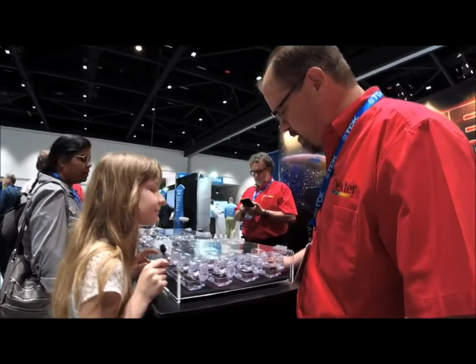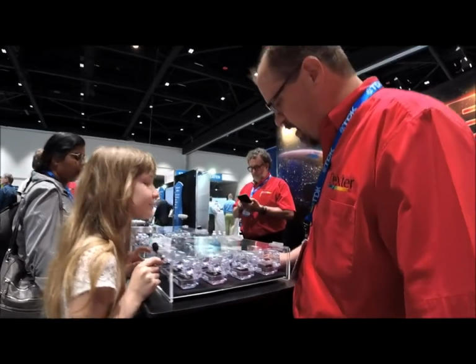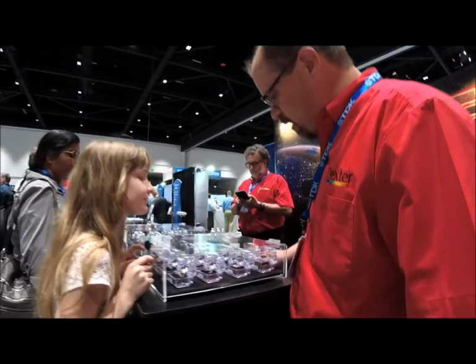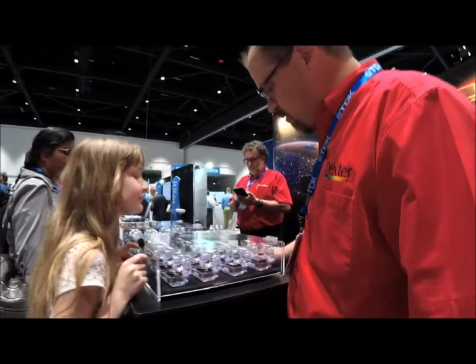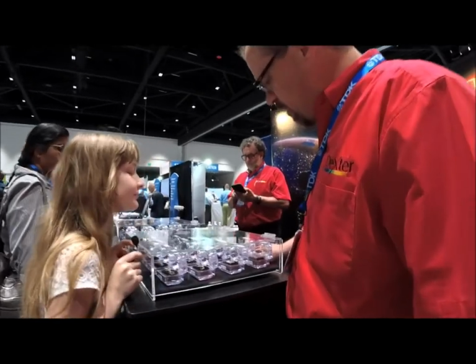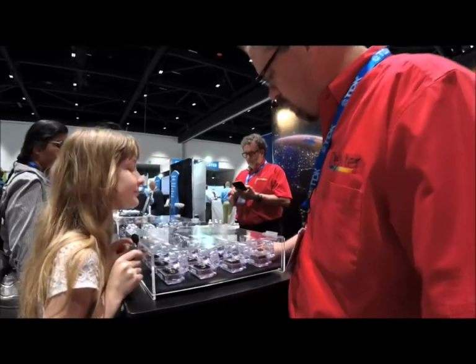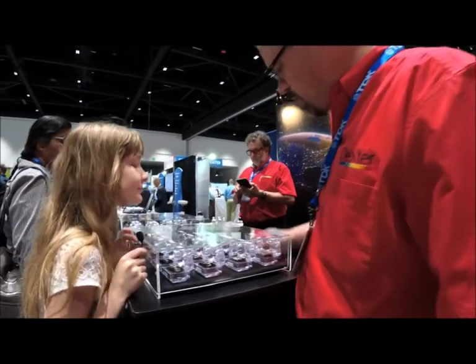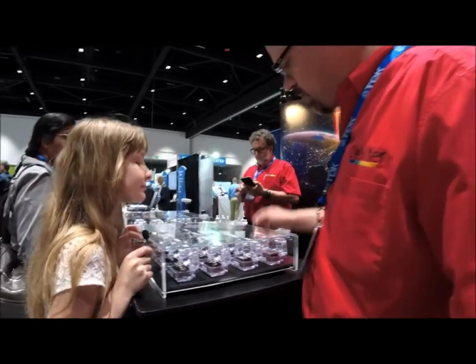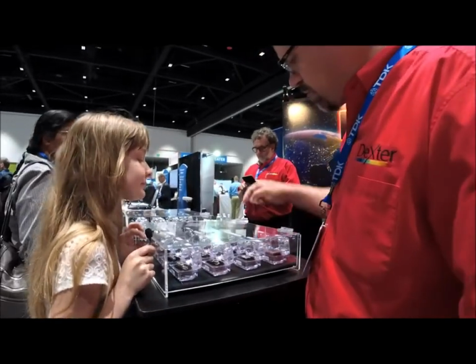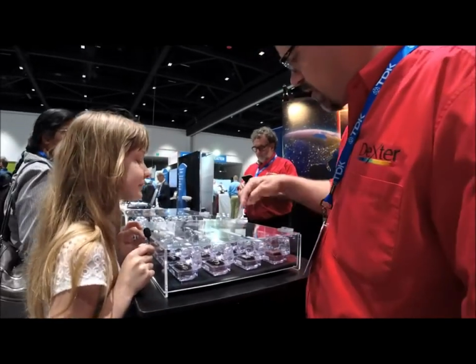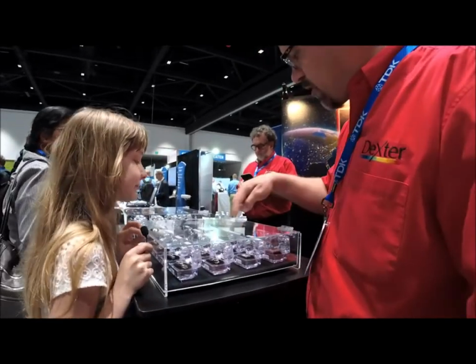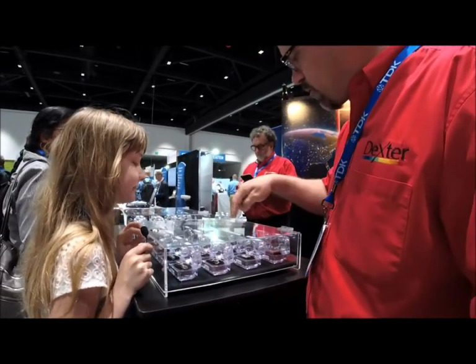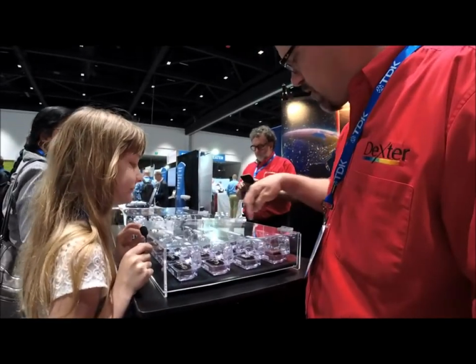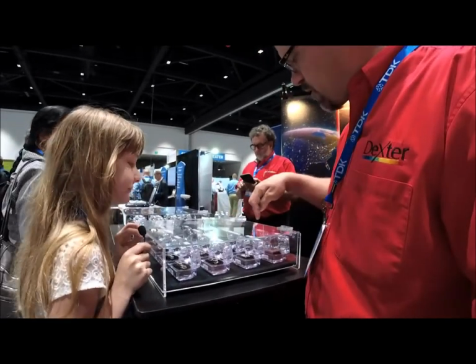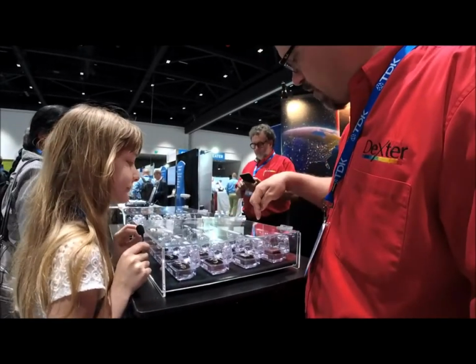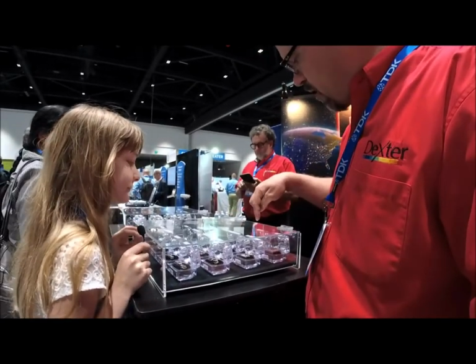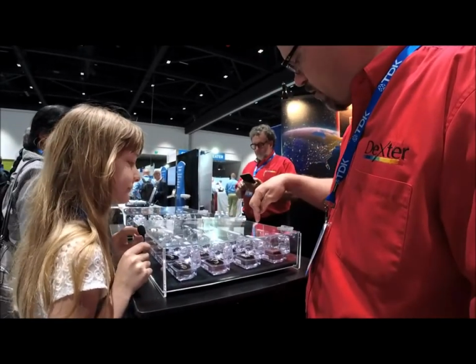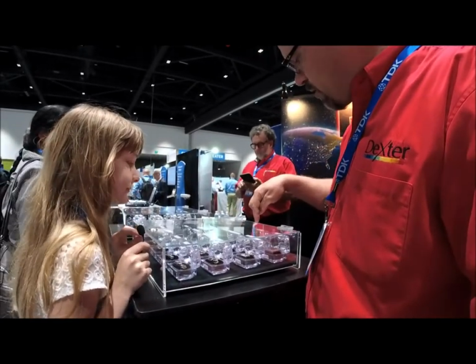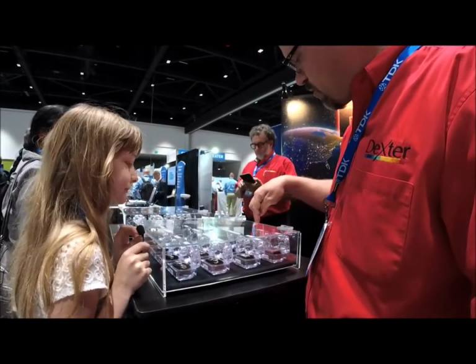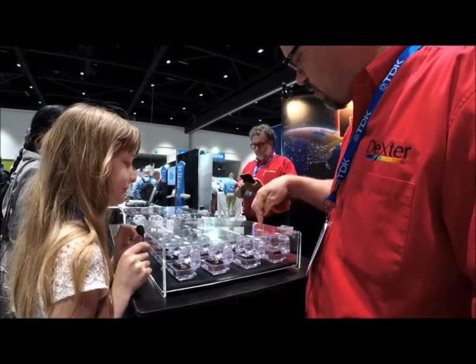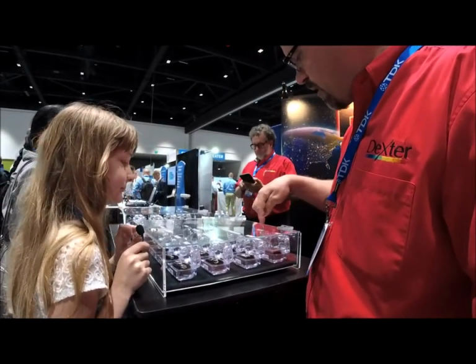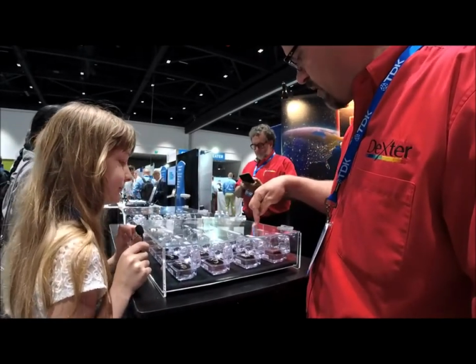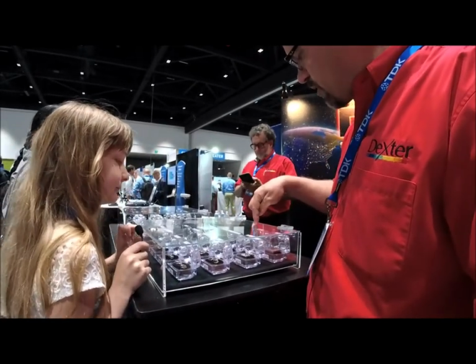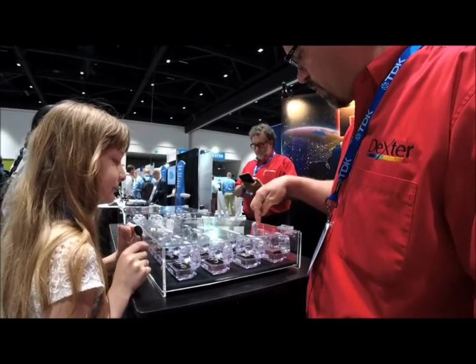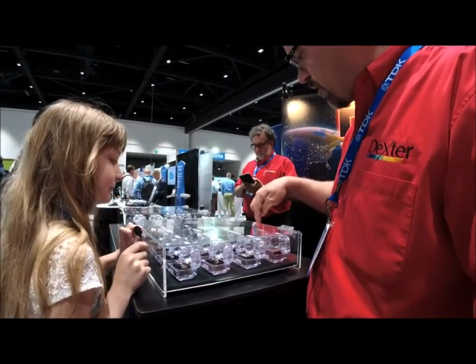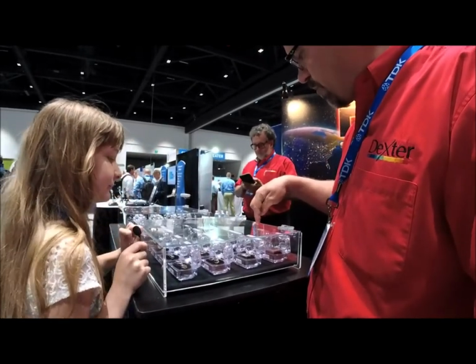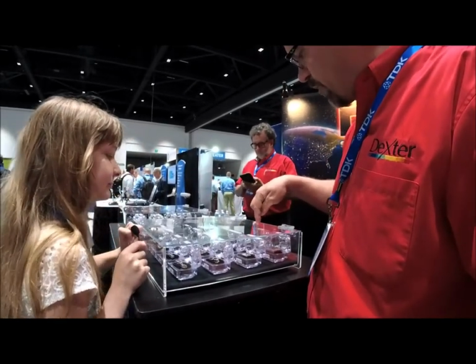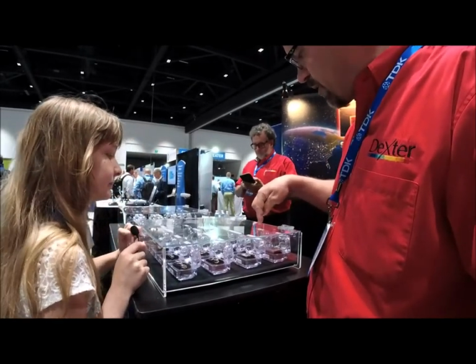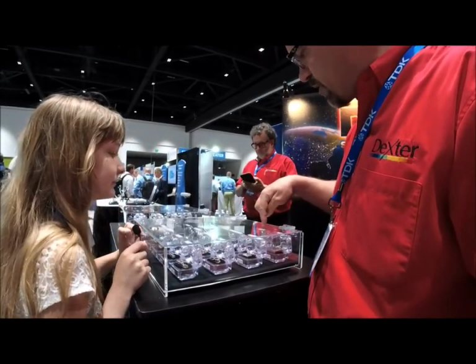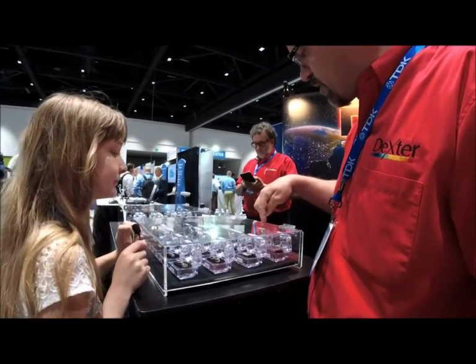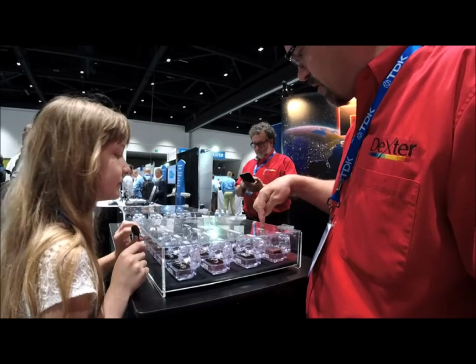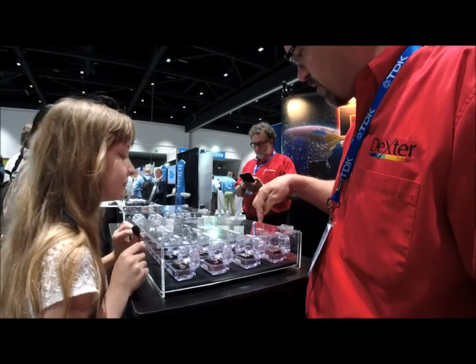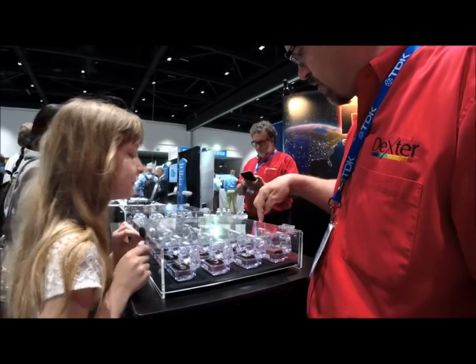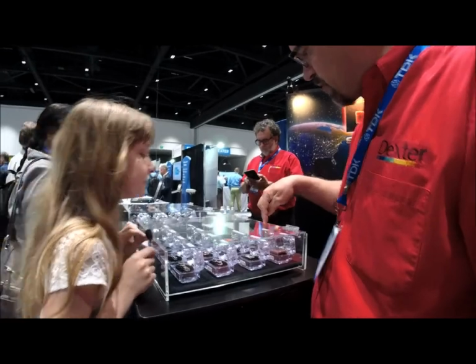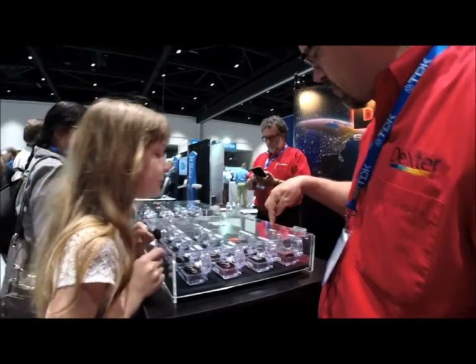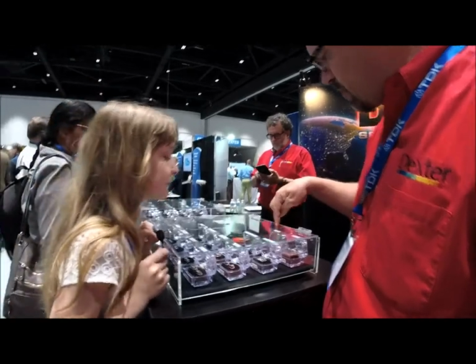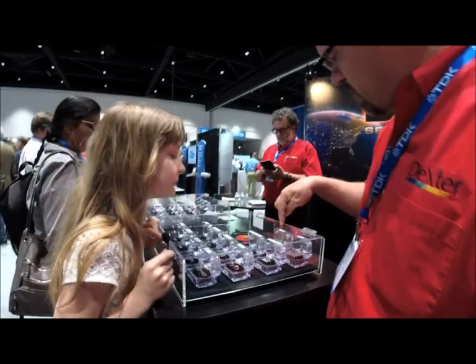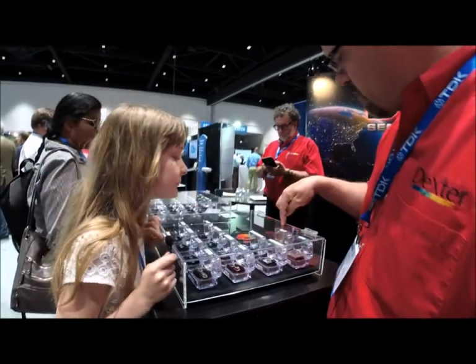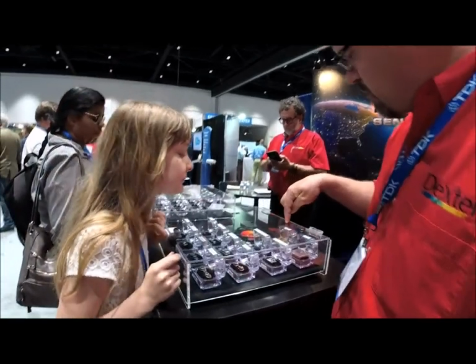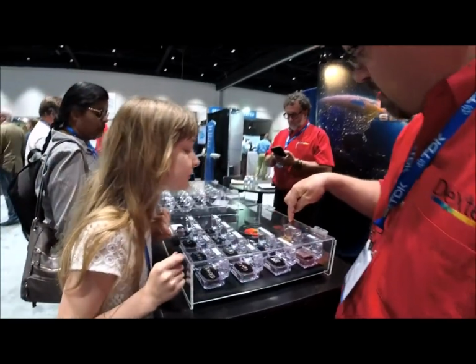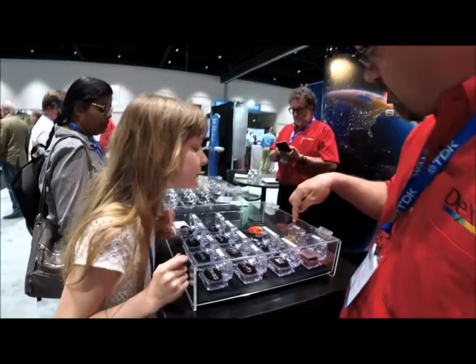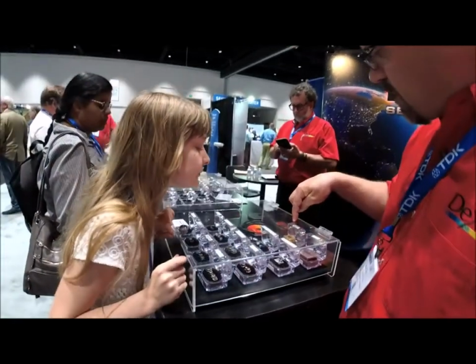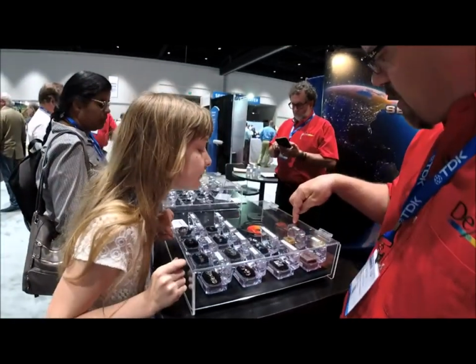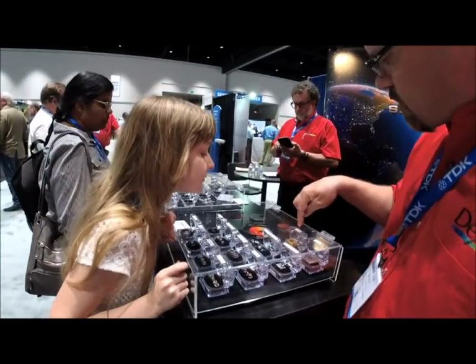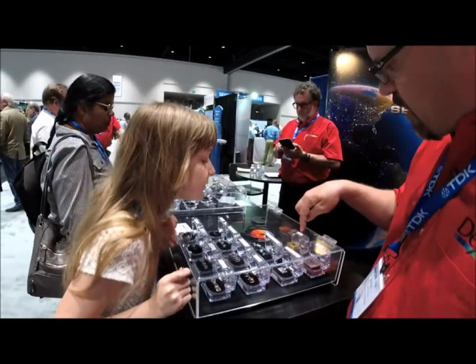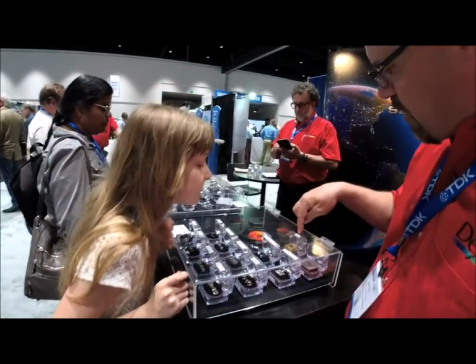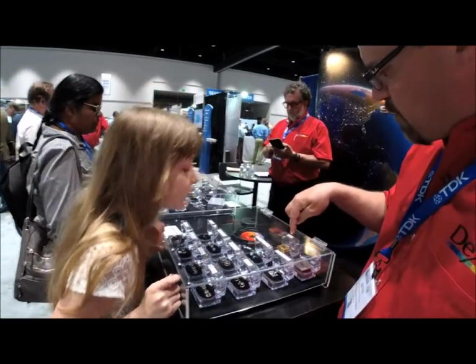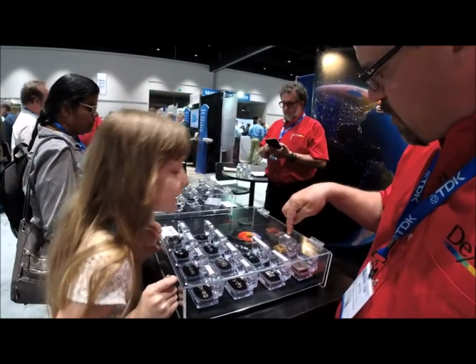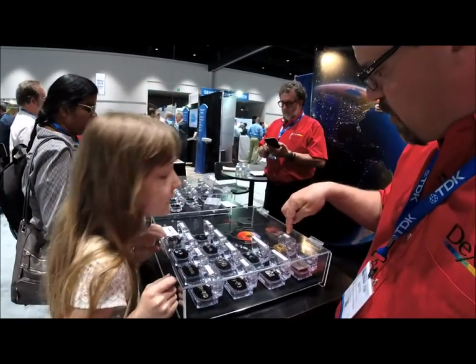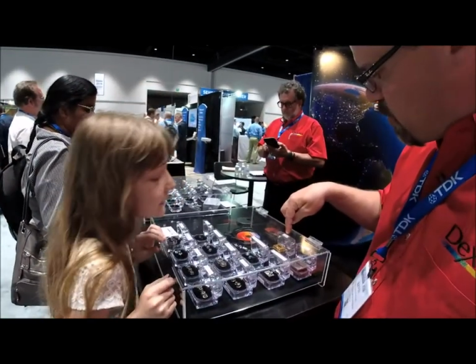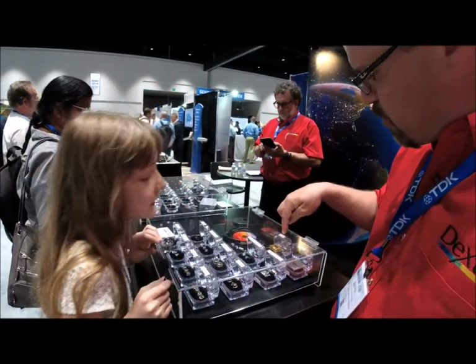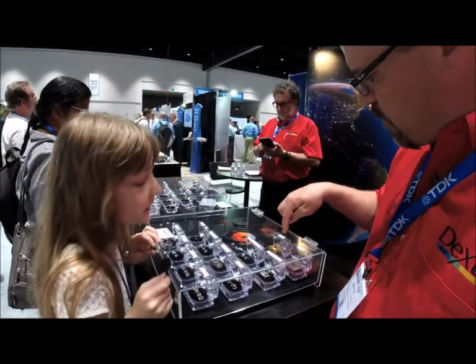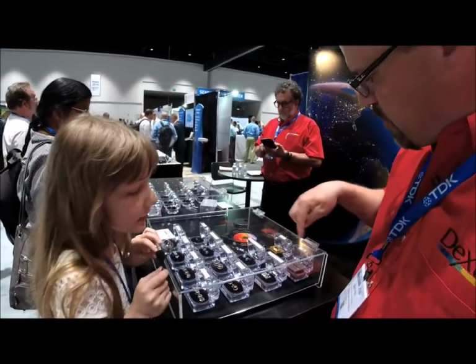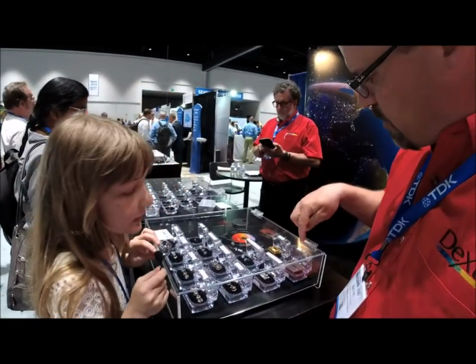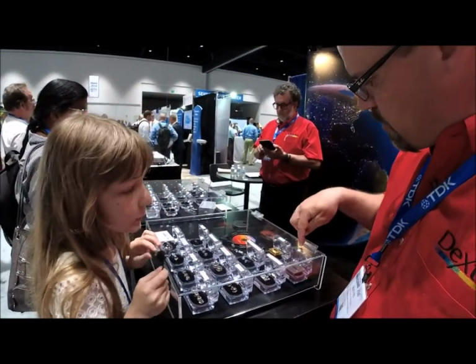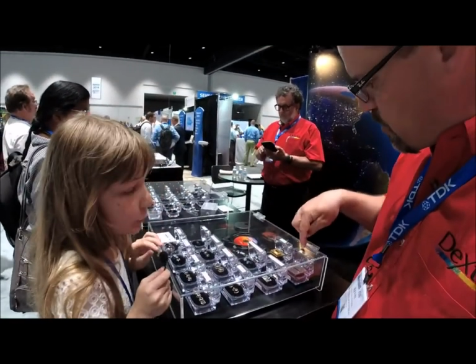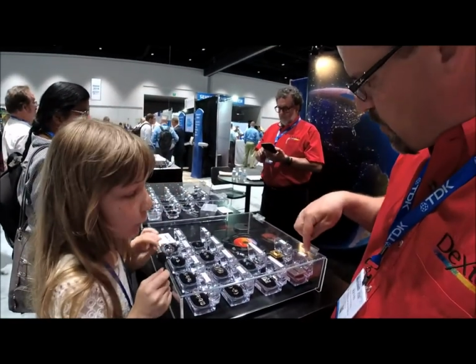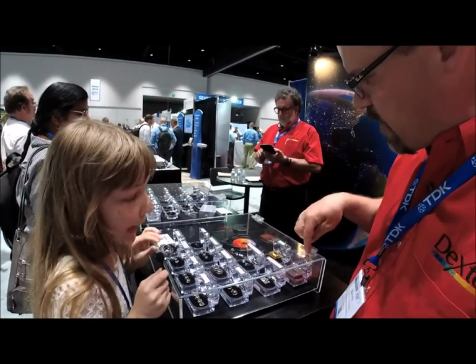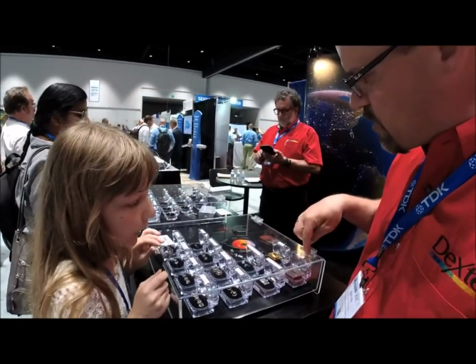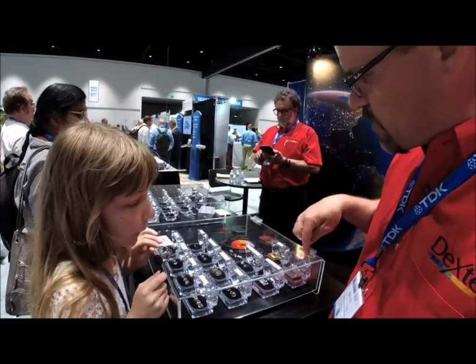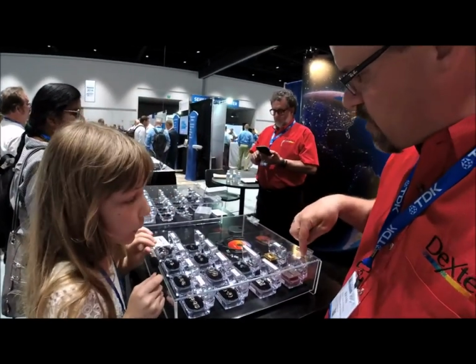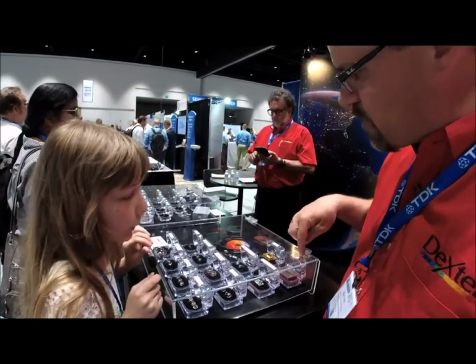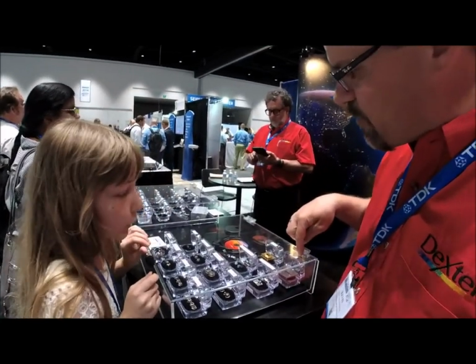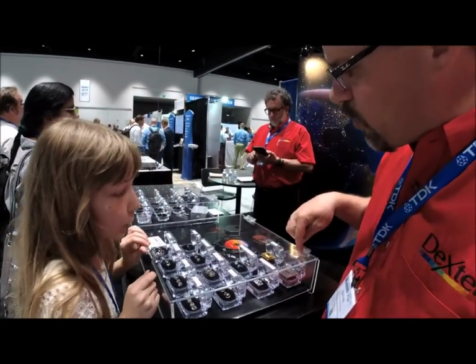And we make large ones, small ones. We make some with a bunch of sensors. These actually have 32 in it. Wow. This one has 64.